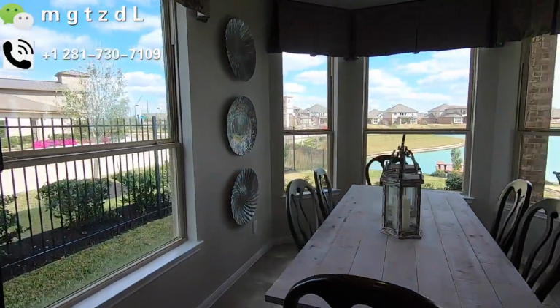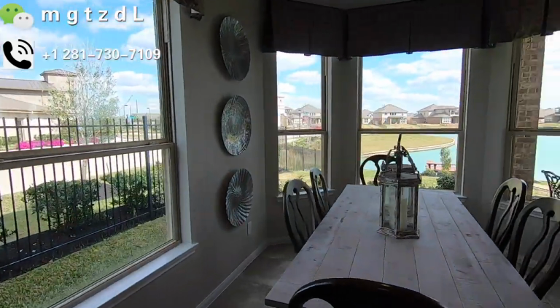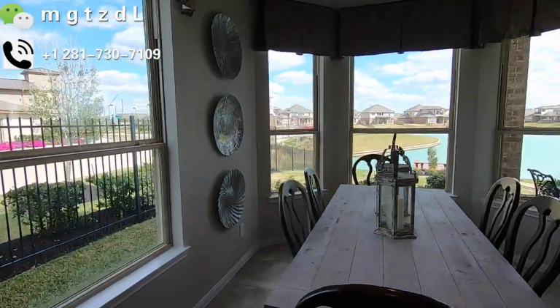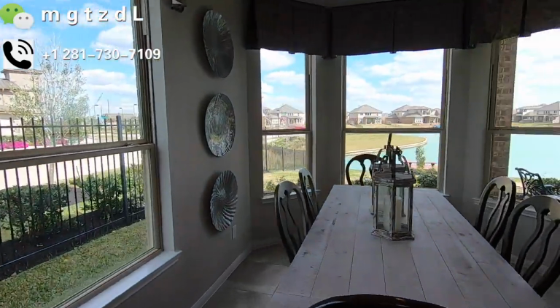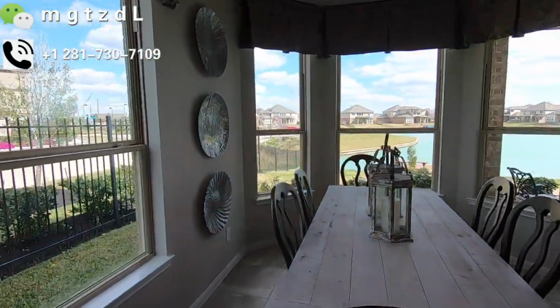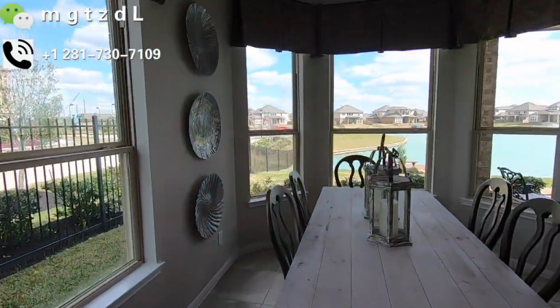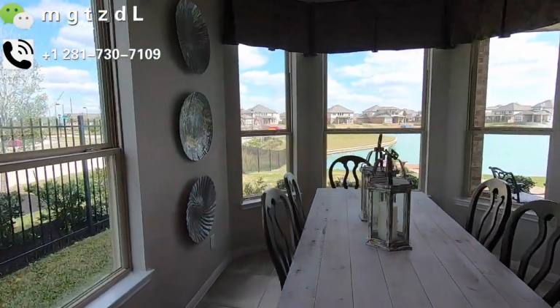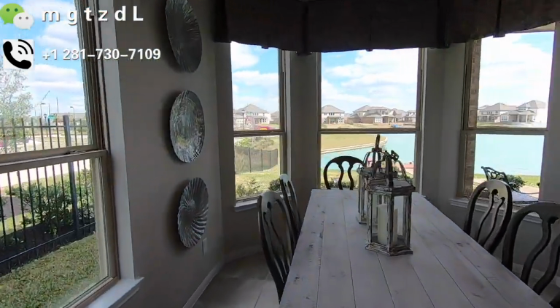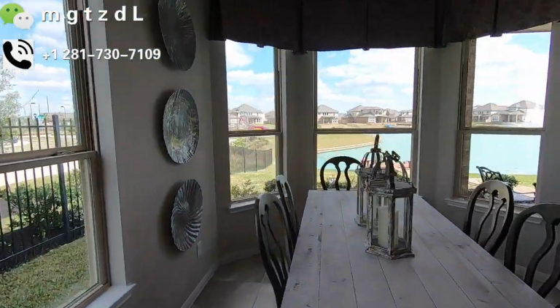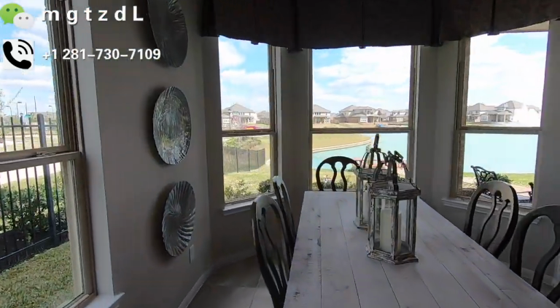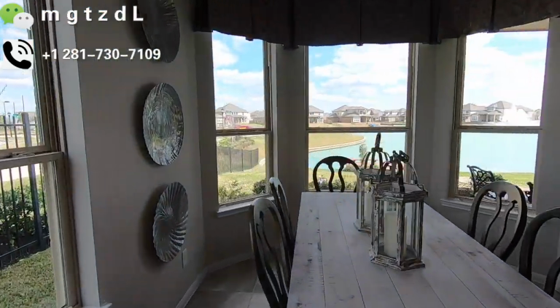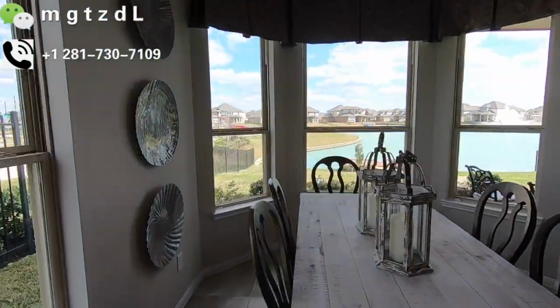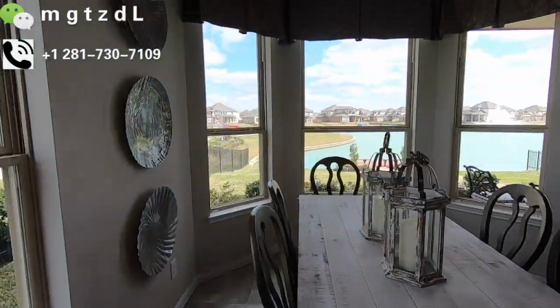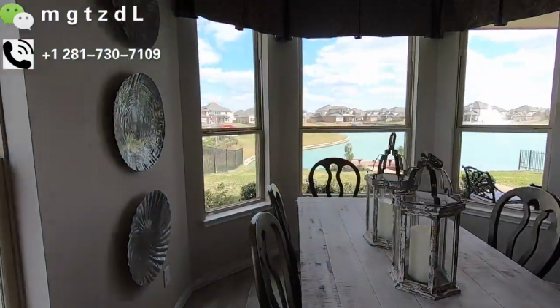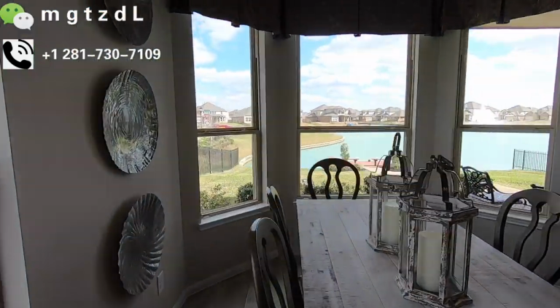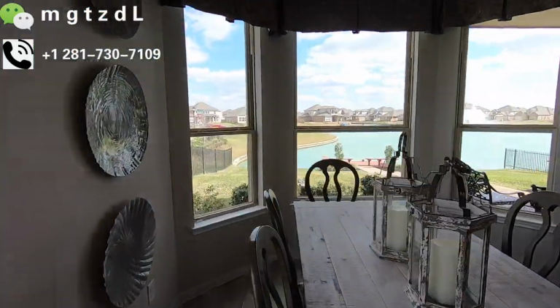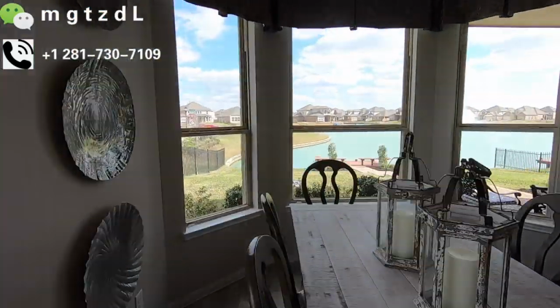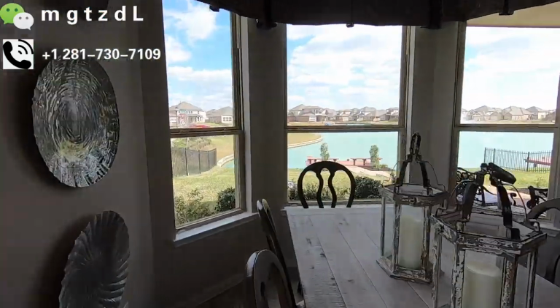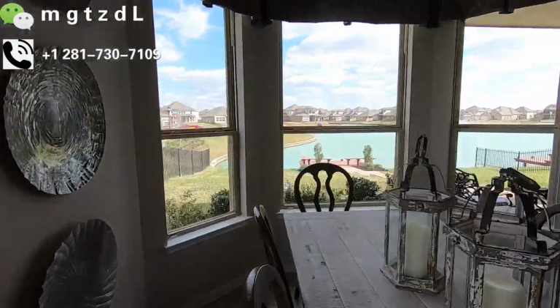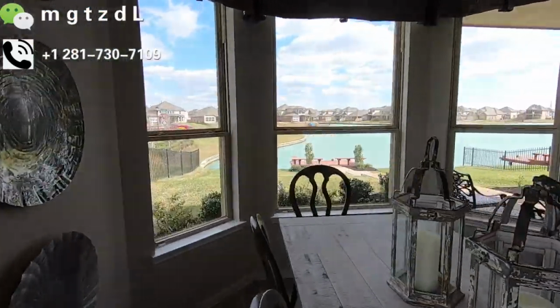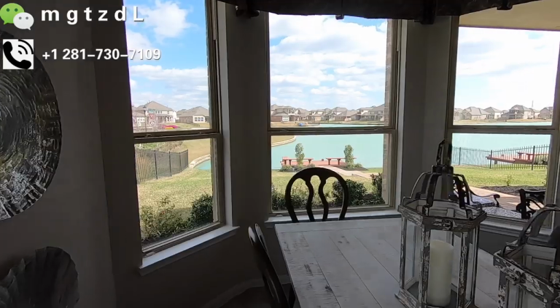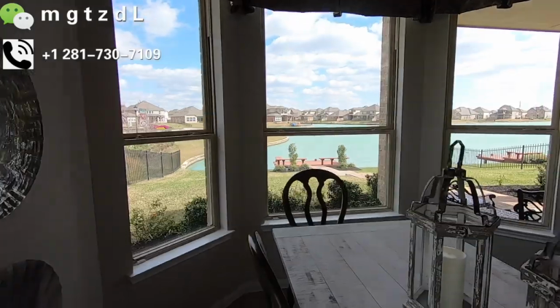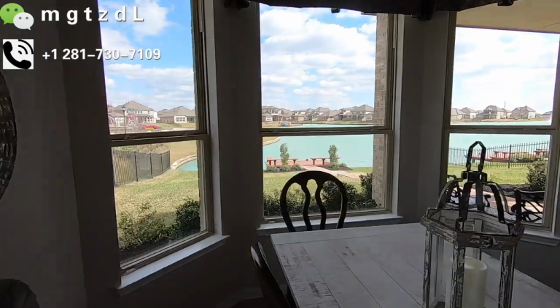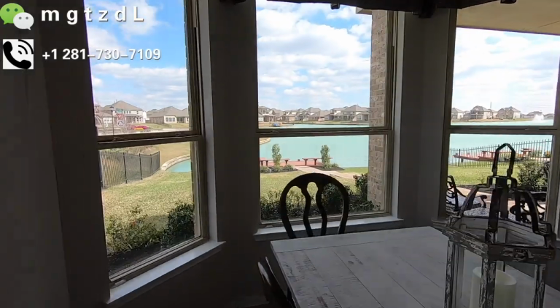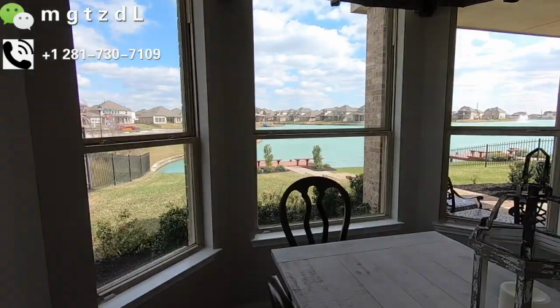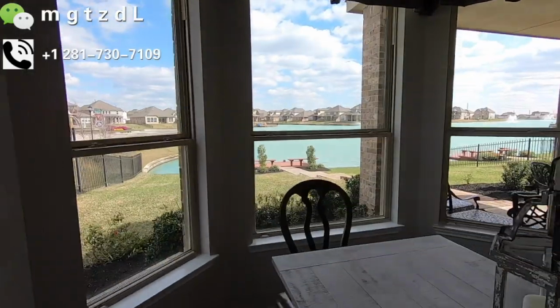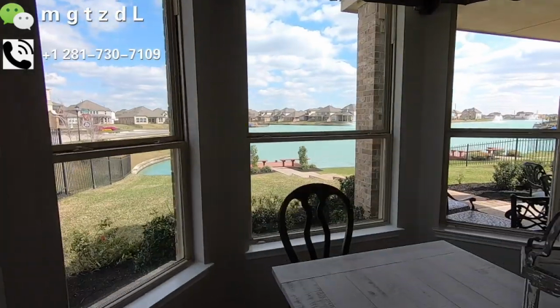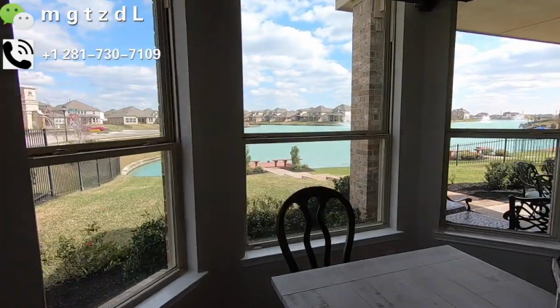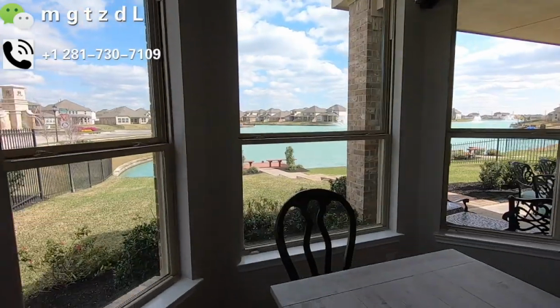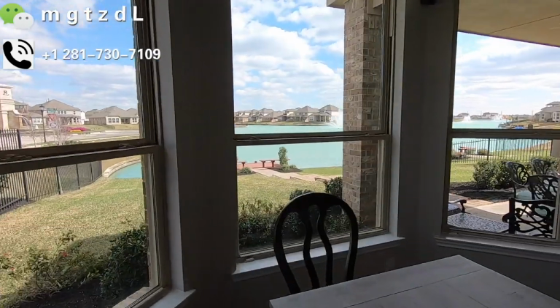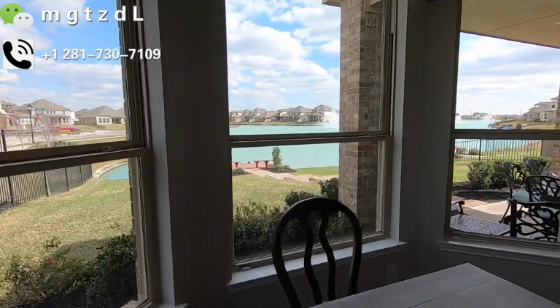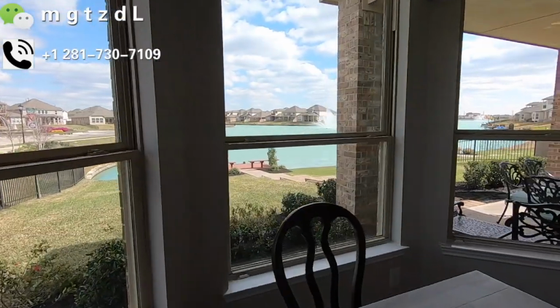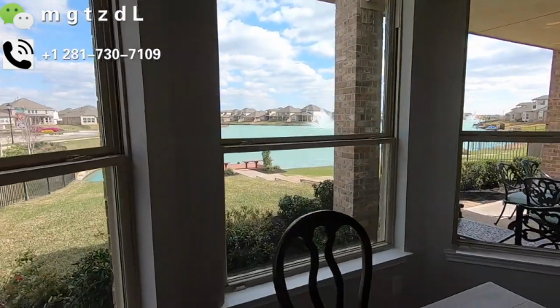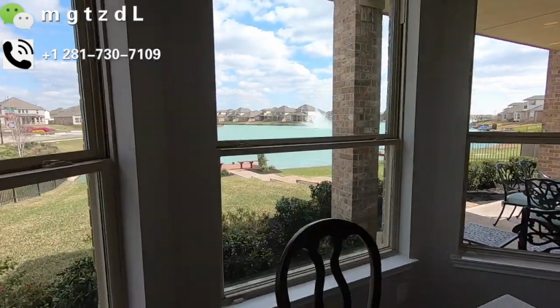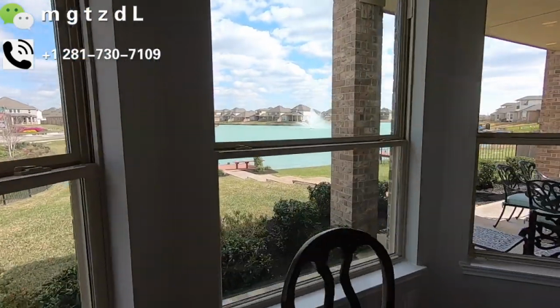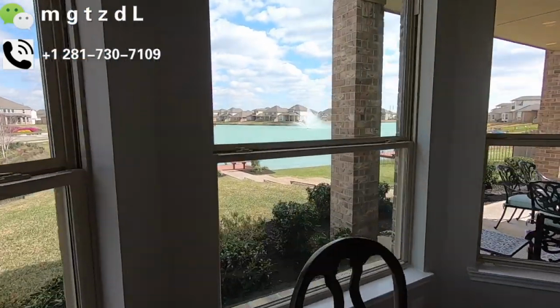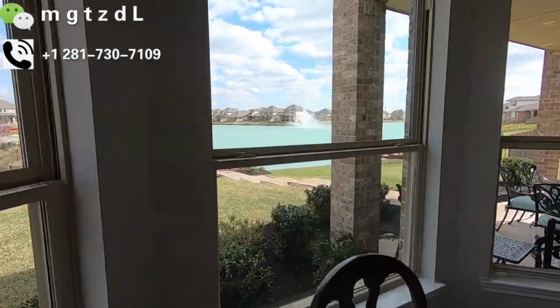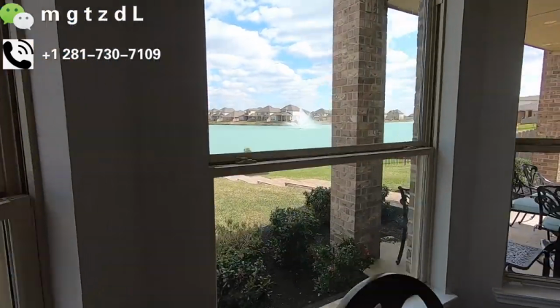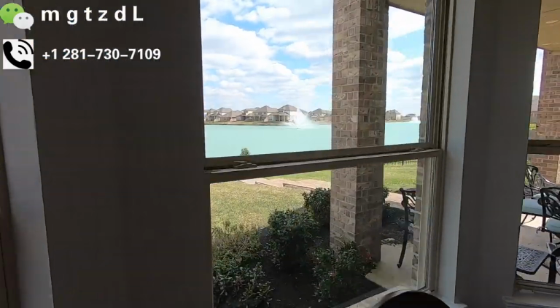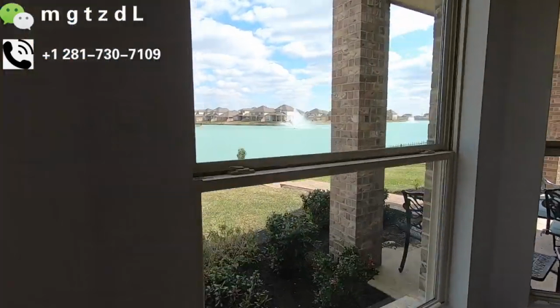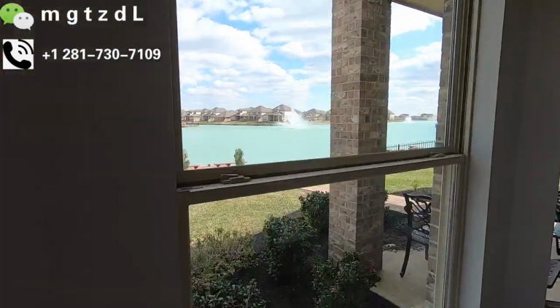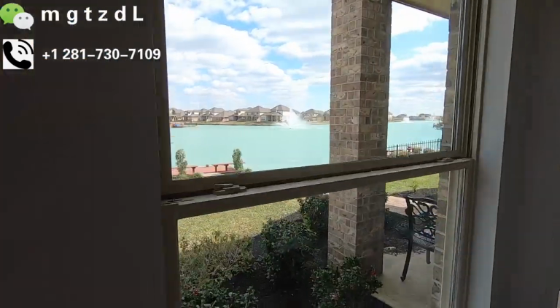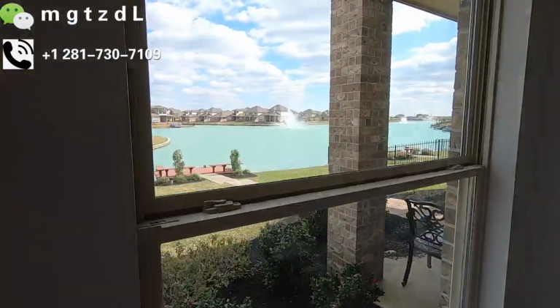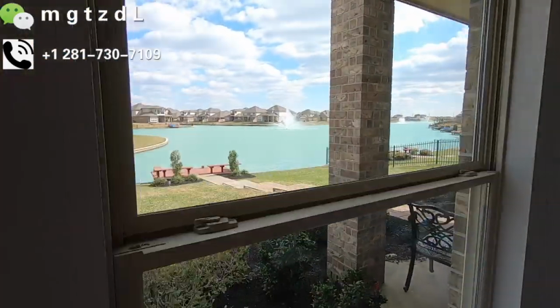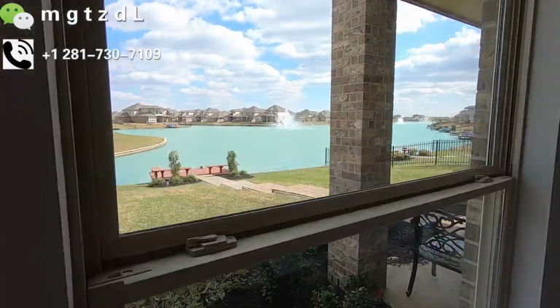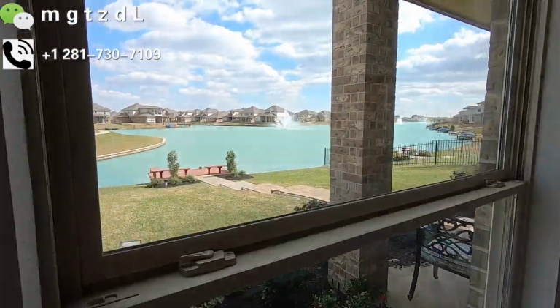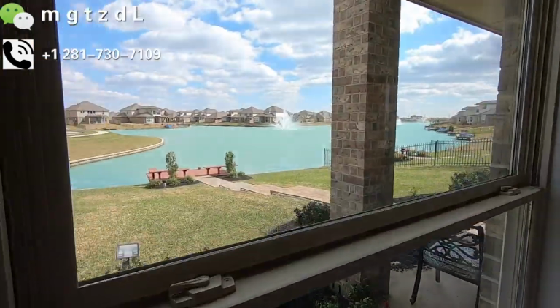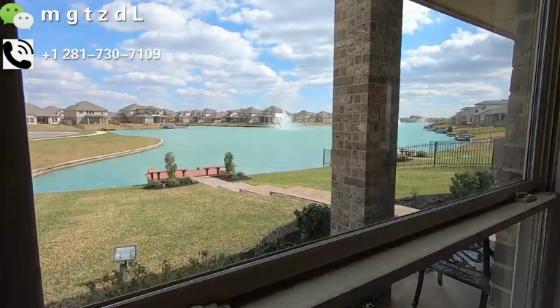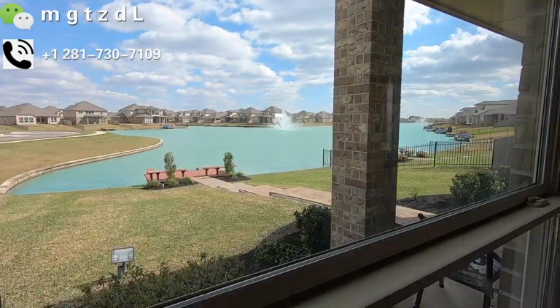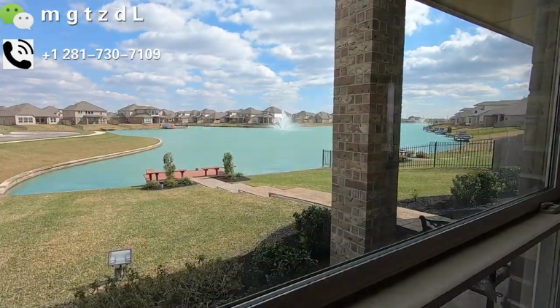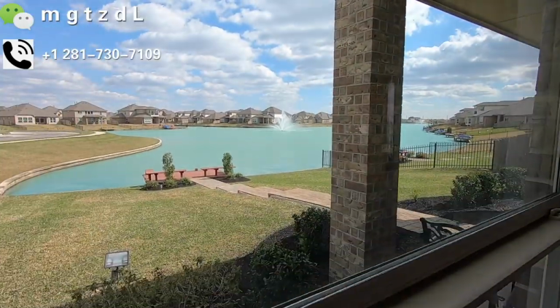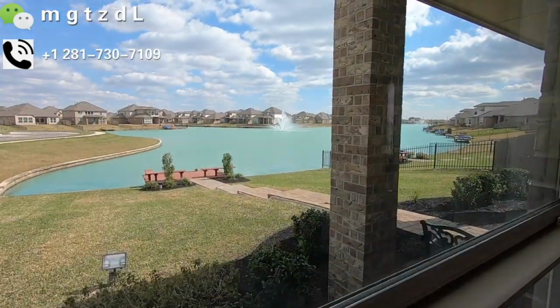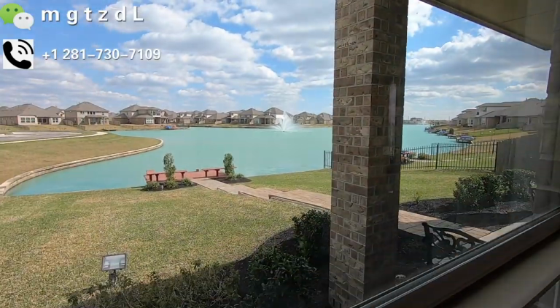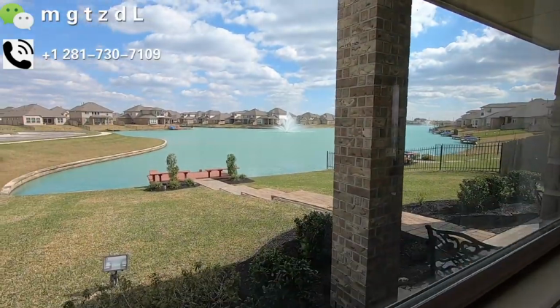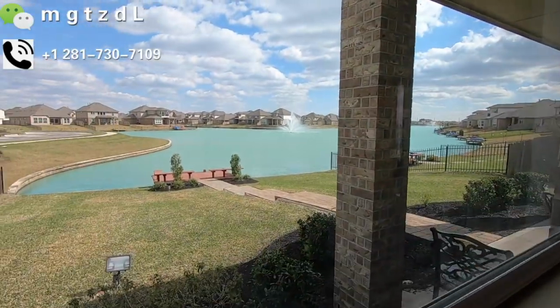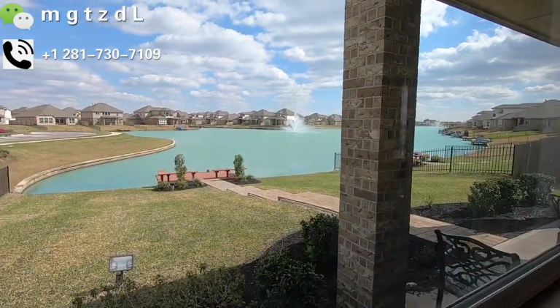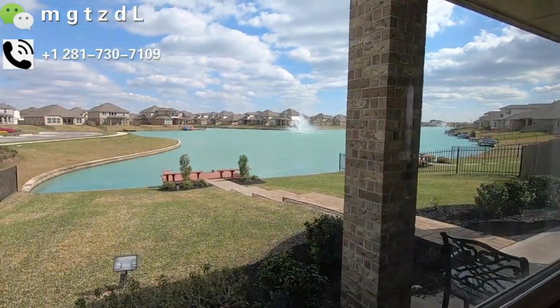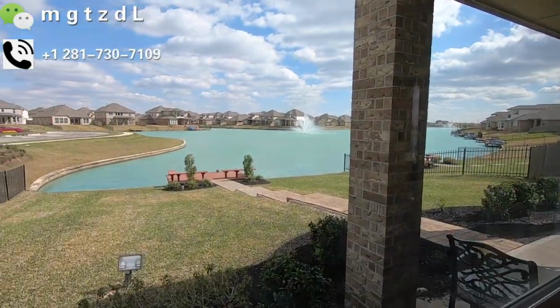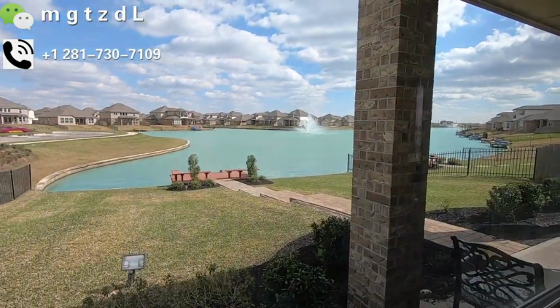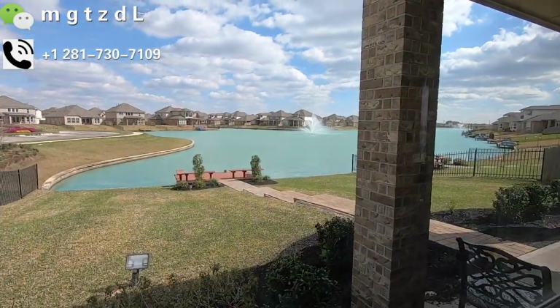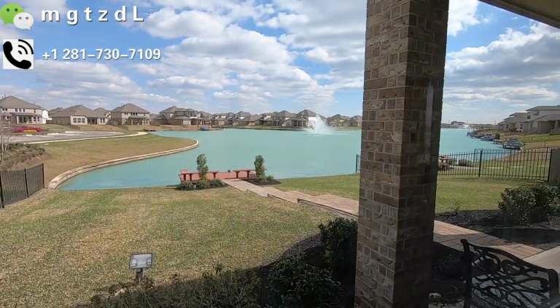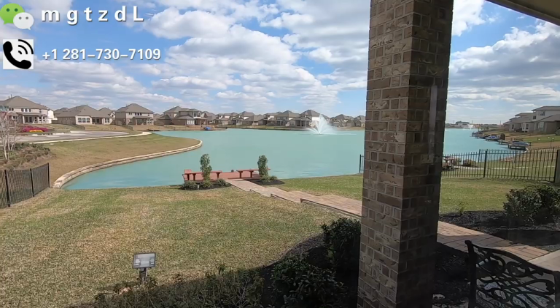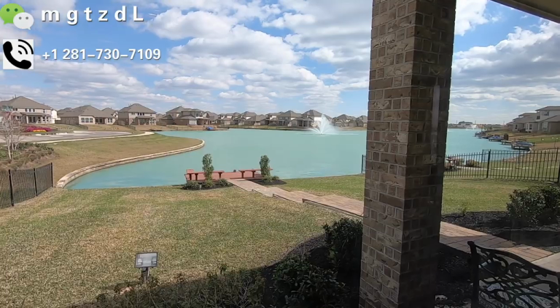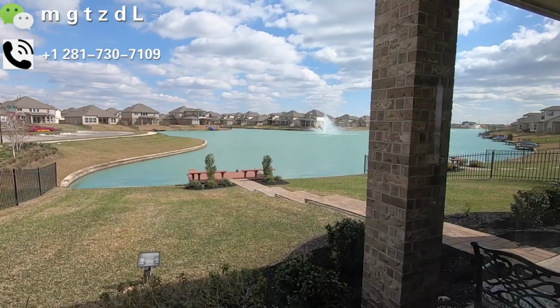厨房很漂亮。这是一个有景观的餐厅，外面的院子更是美，特别是如果你买的正好是中心位置的话，景观就真的太美了。